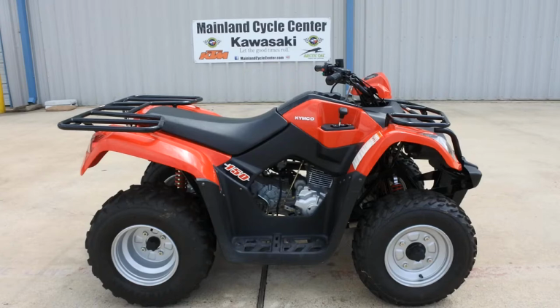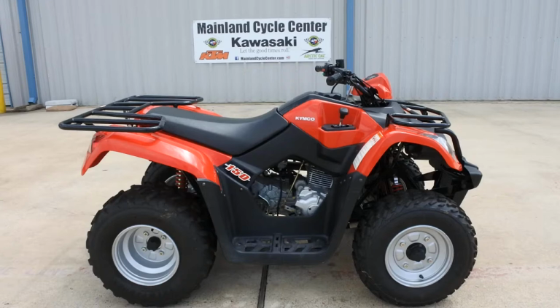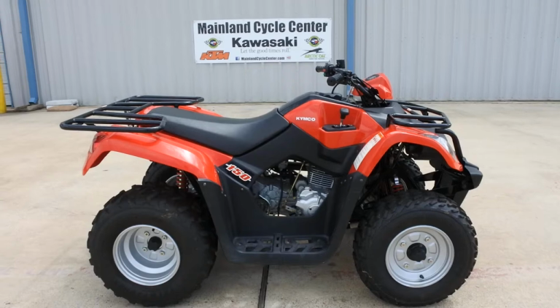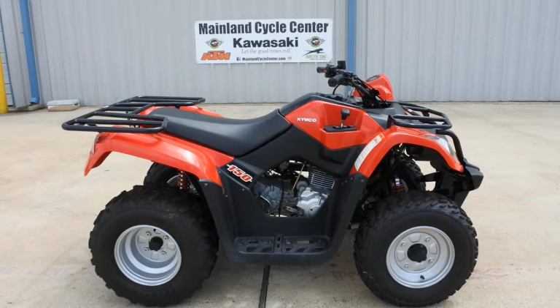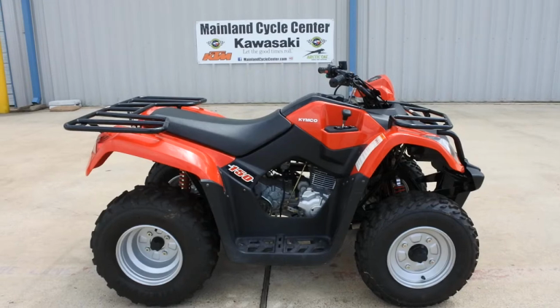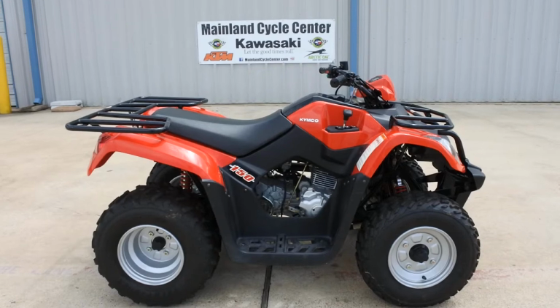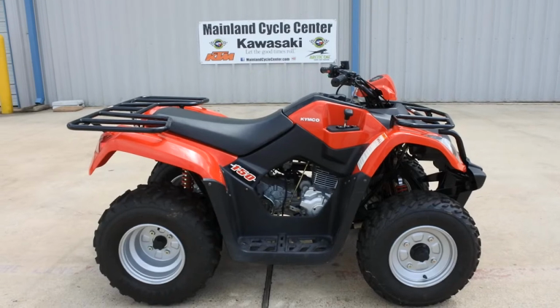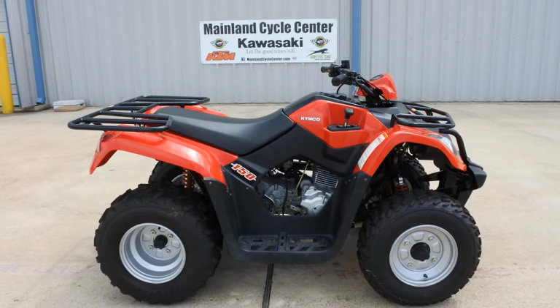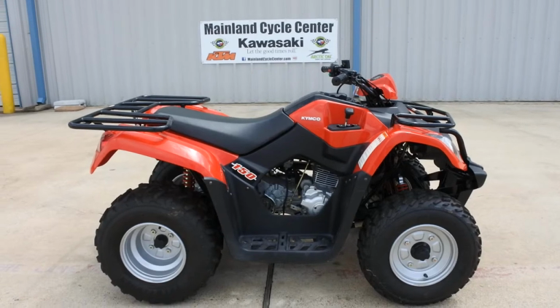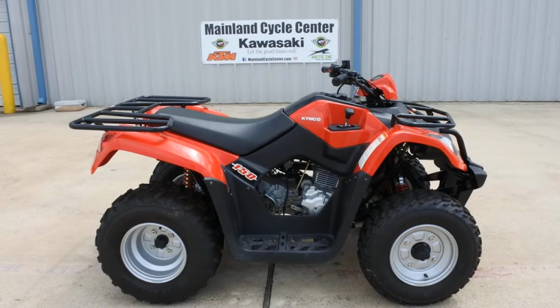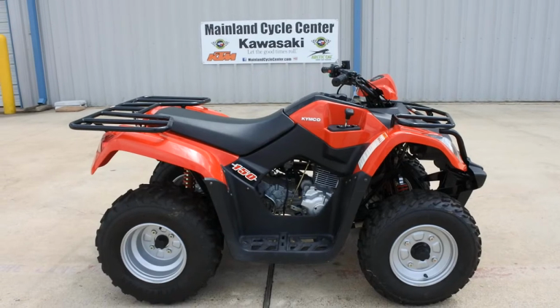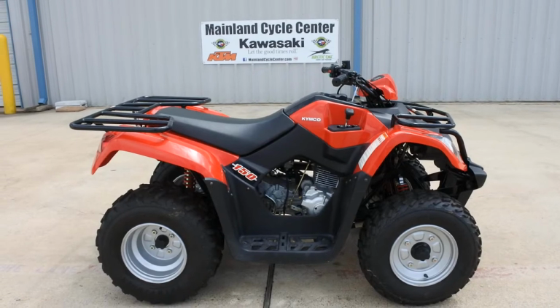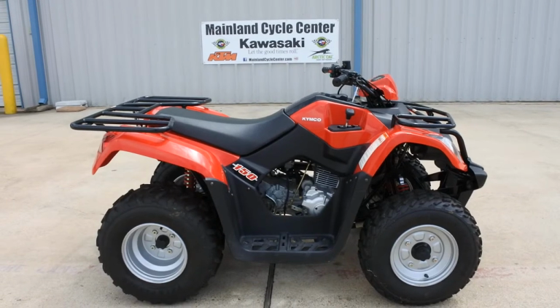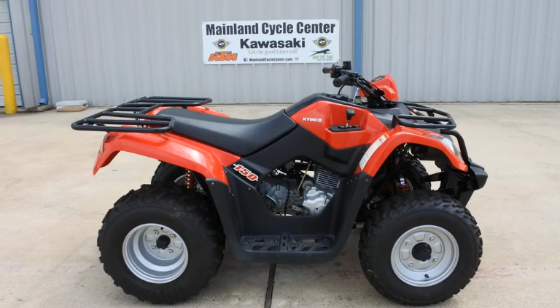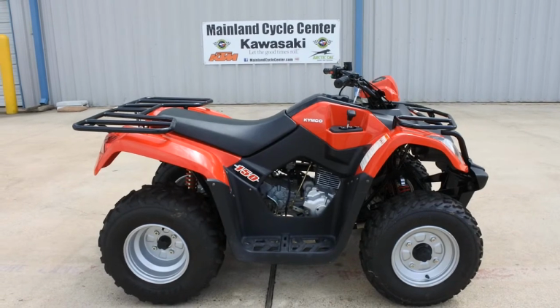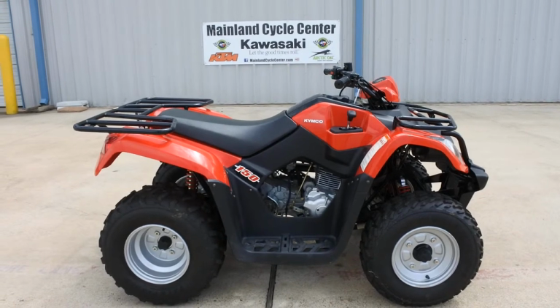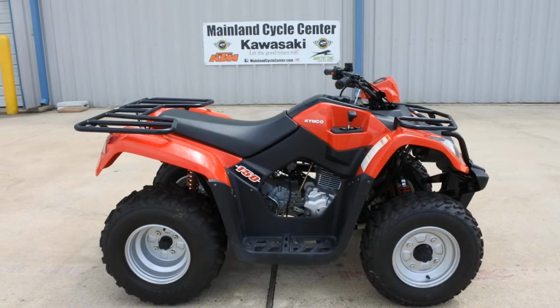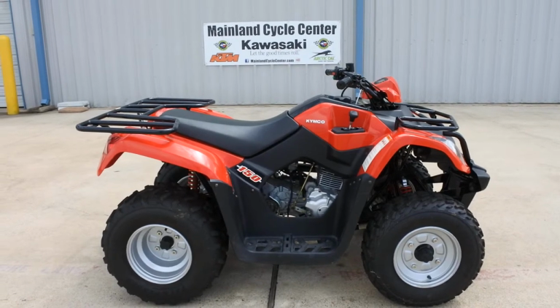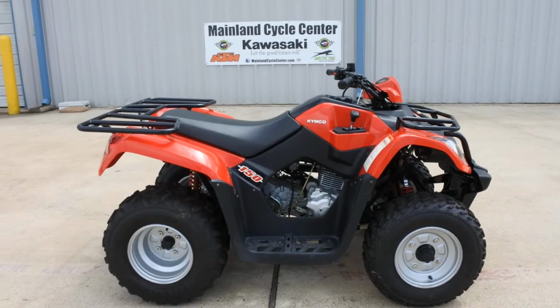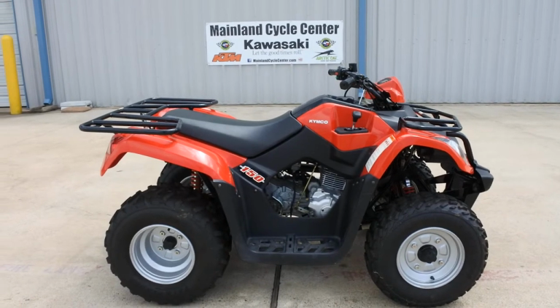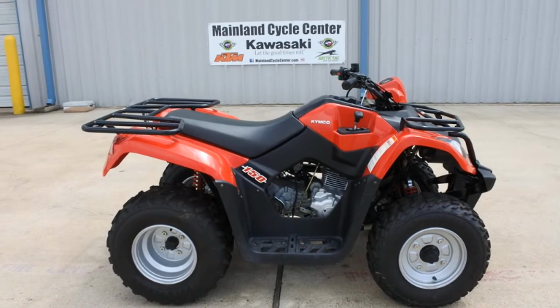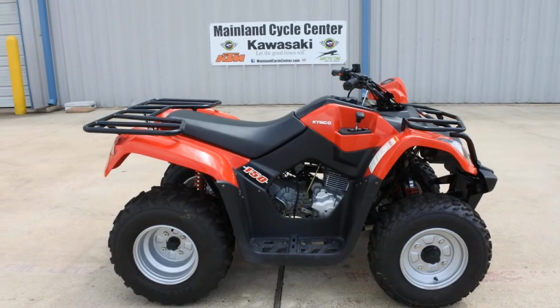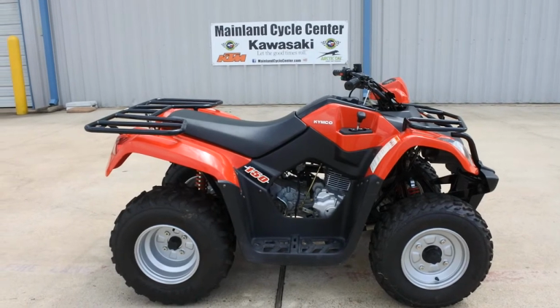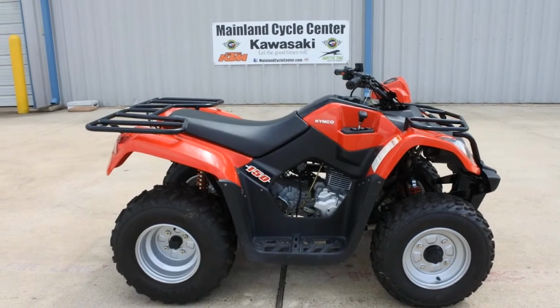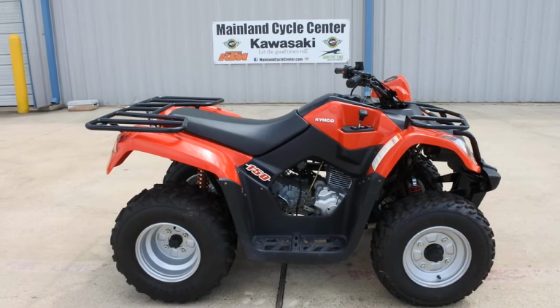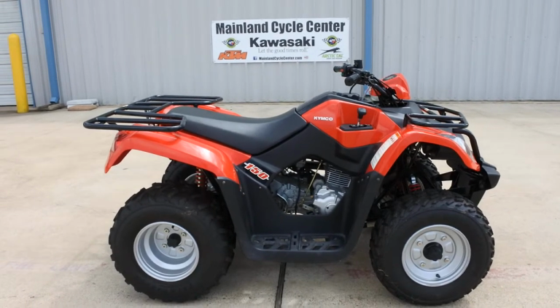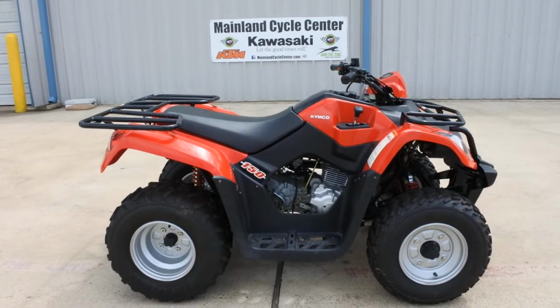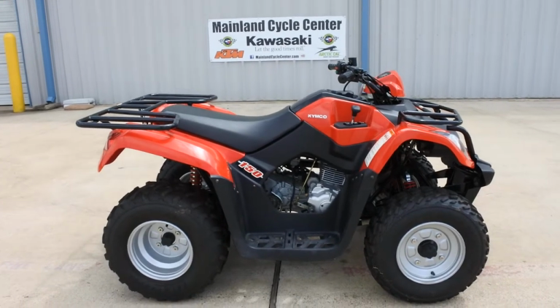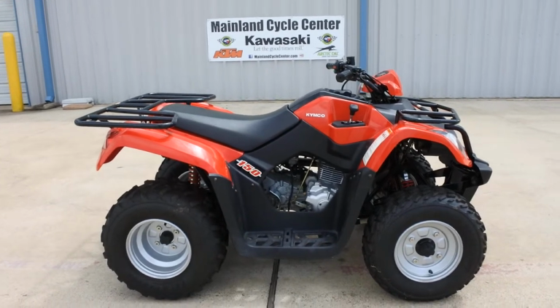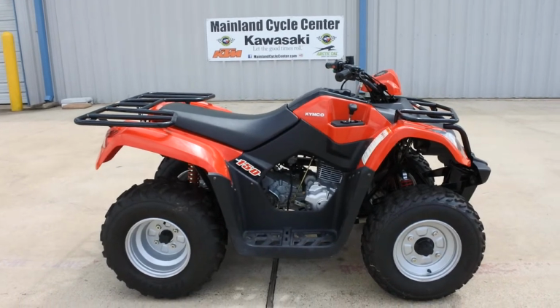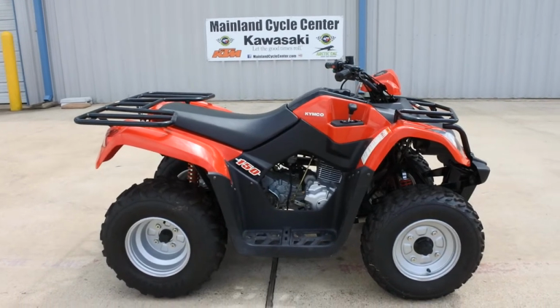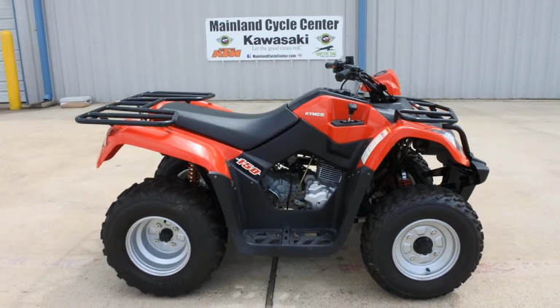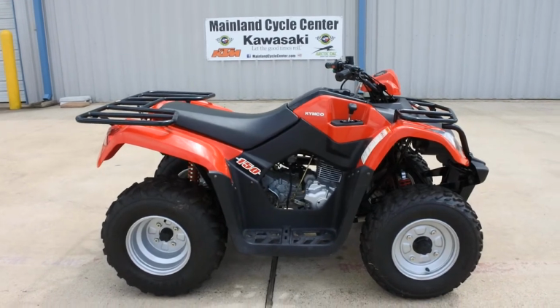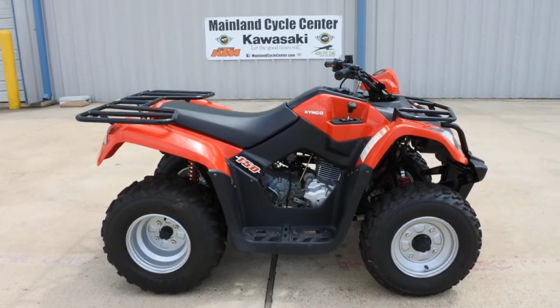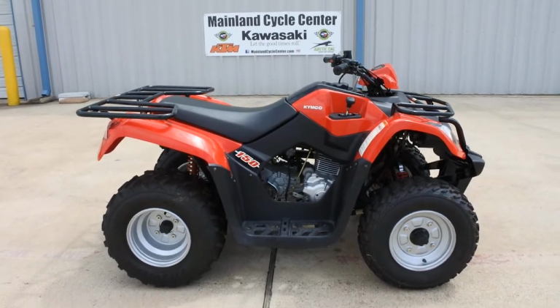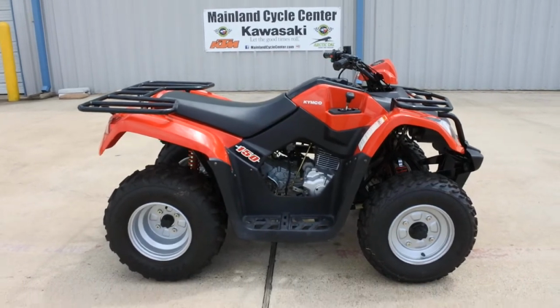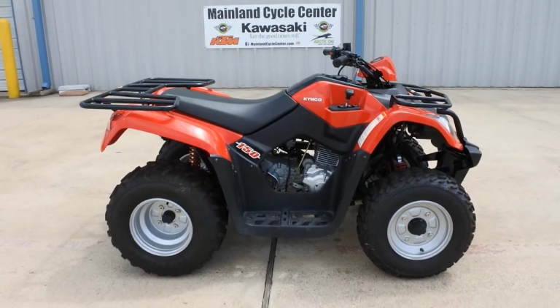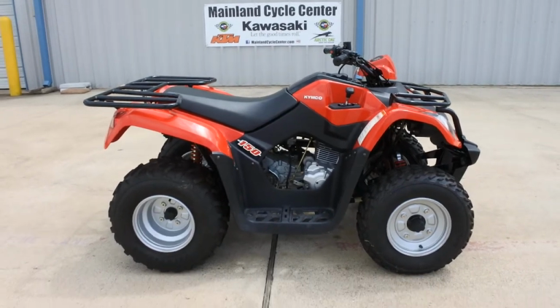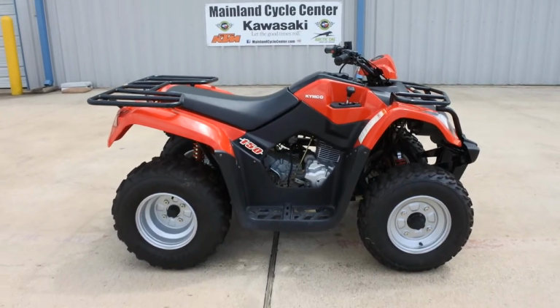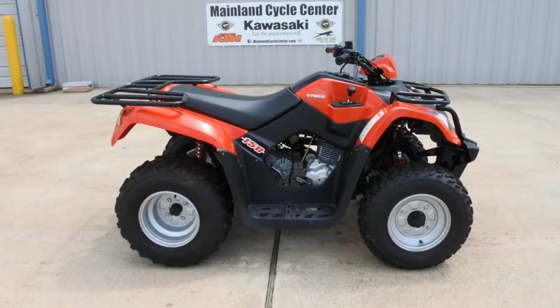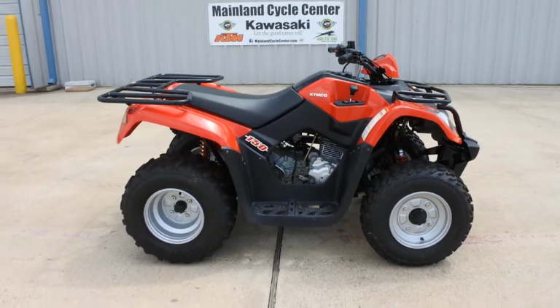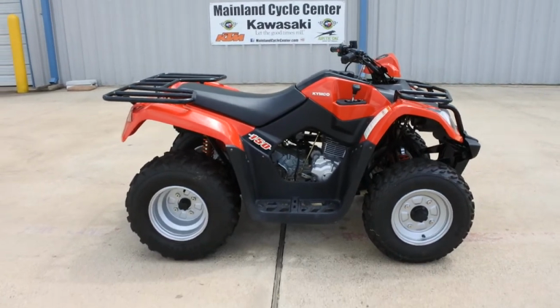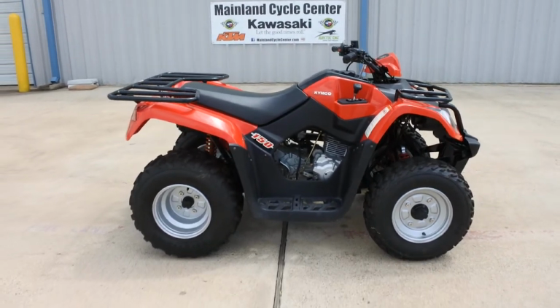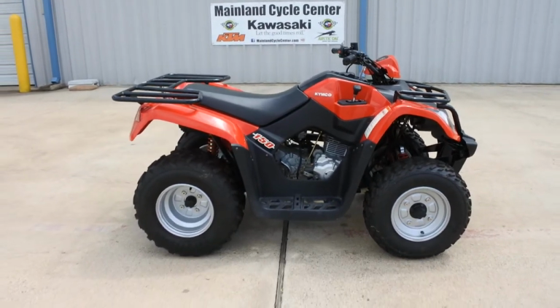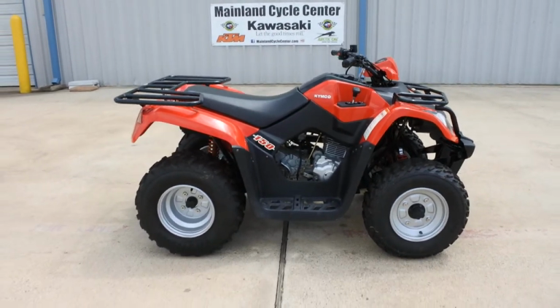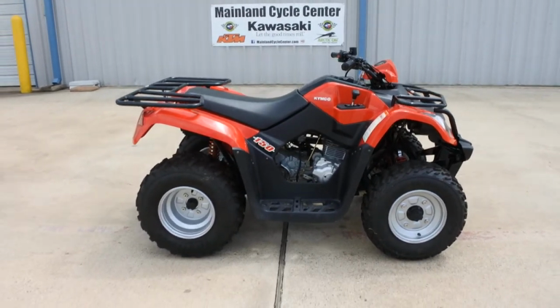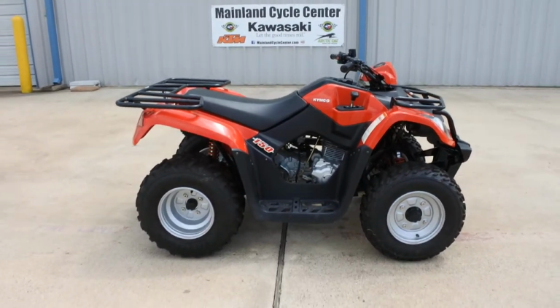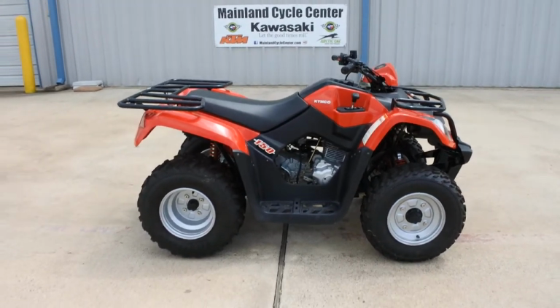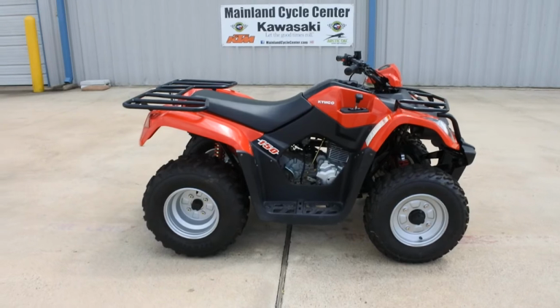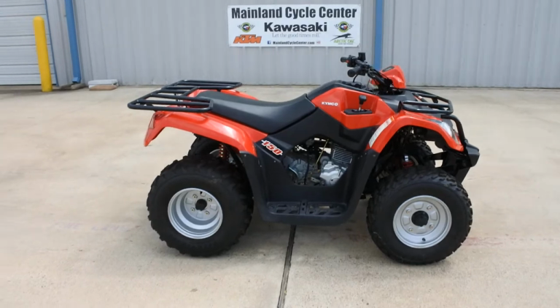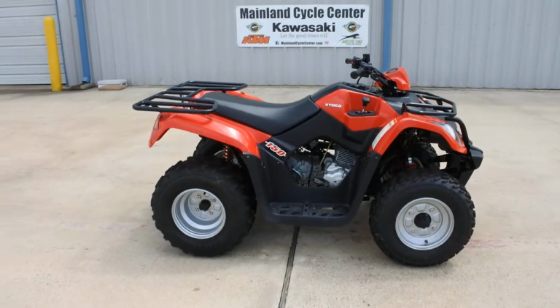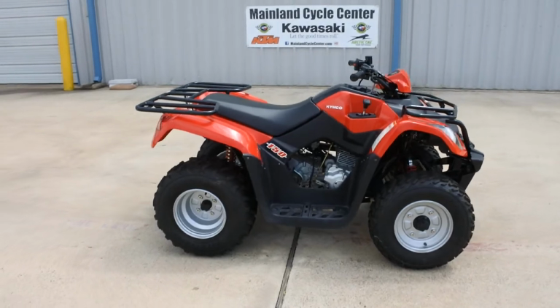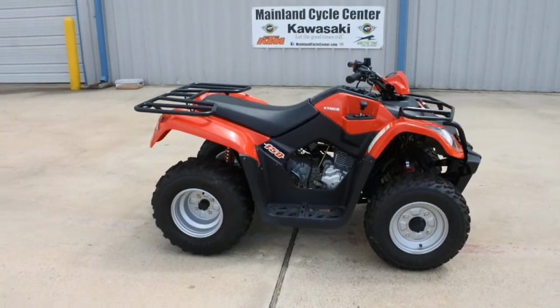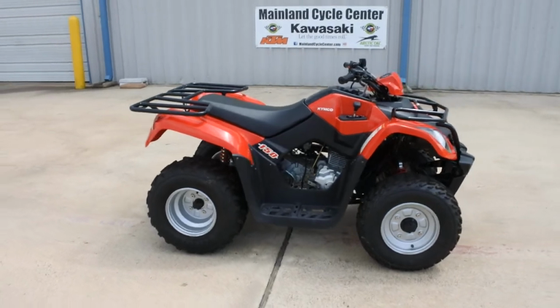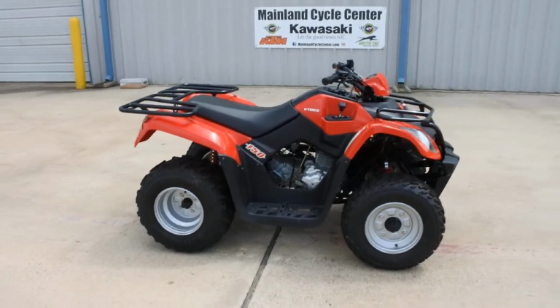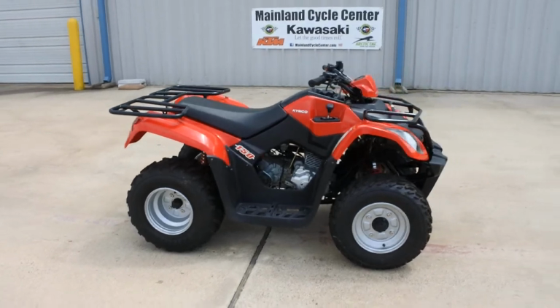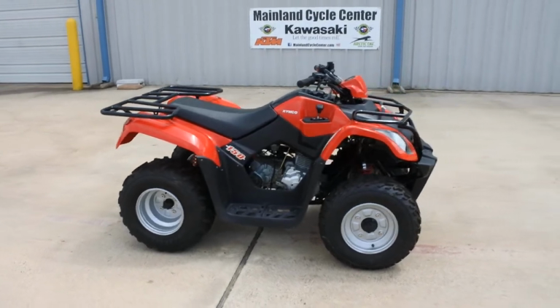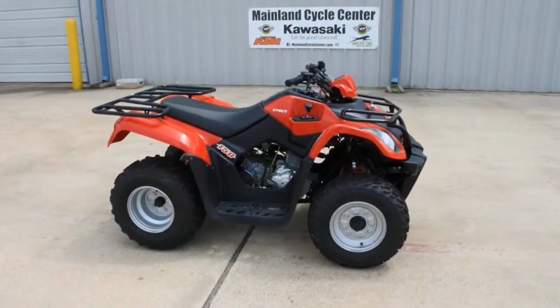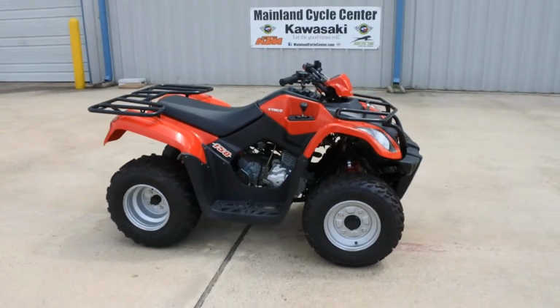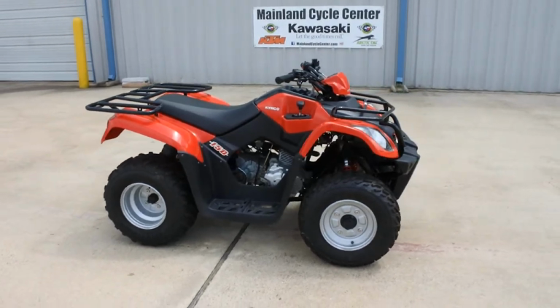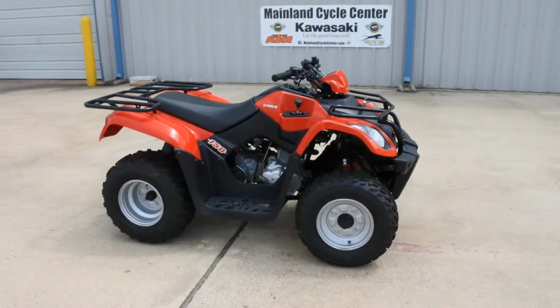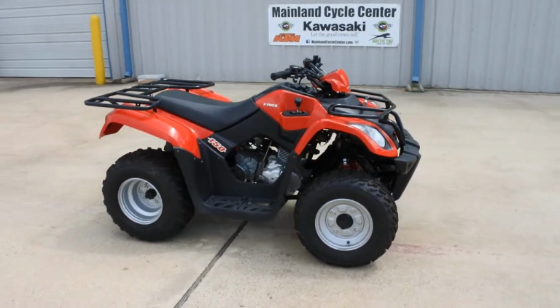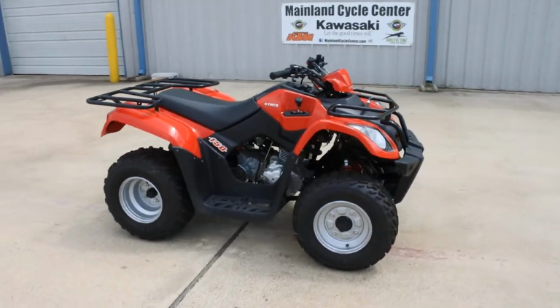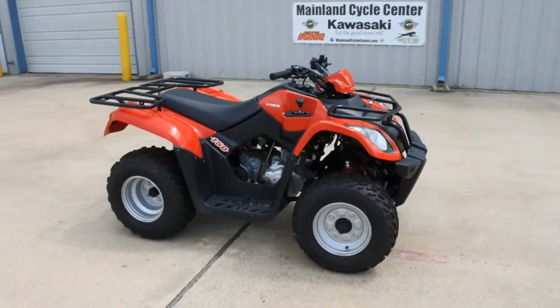Hi, Albert here with Mainland Cycle Center. Today I want to show you a 2015 Kemco MXU 150.